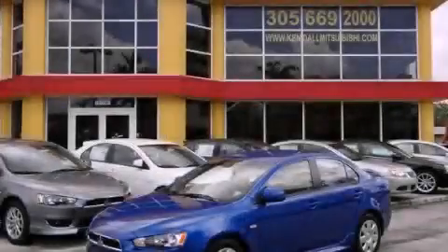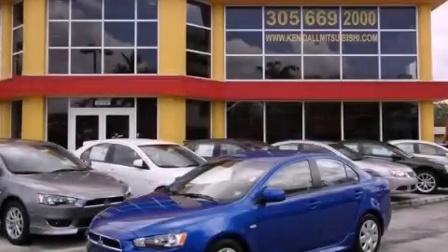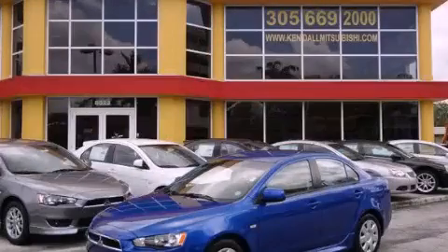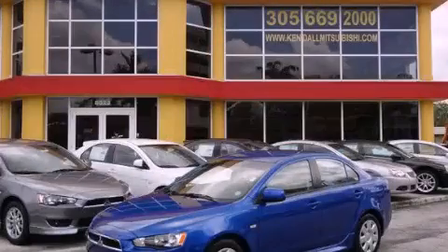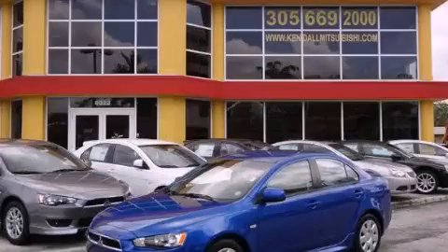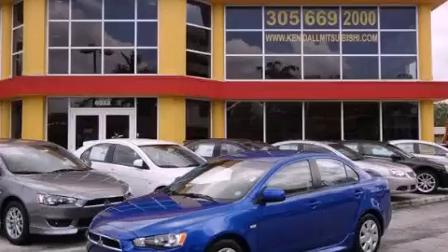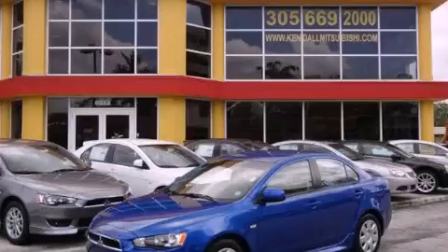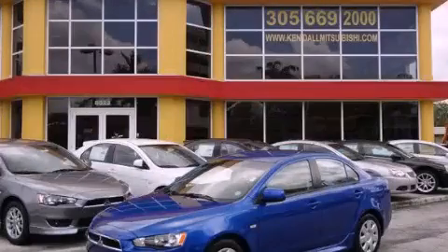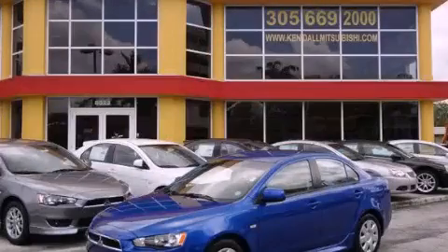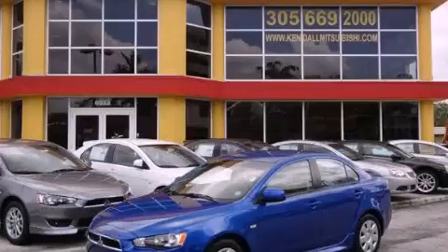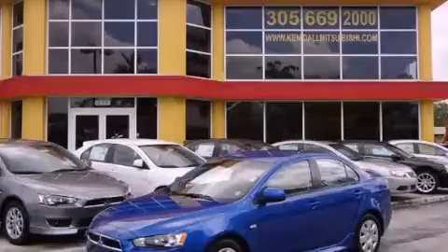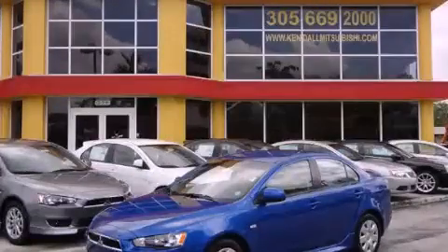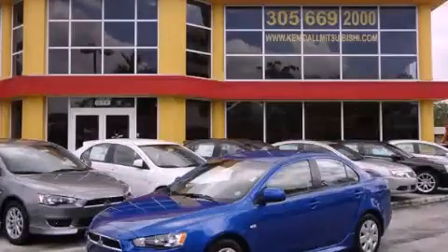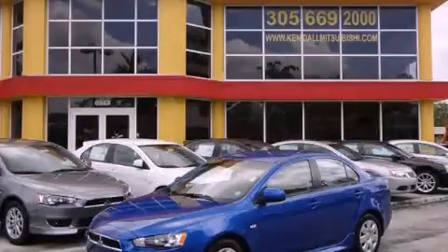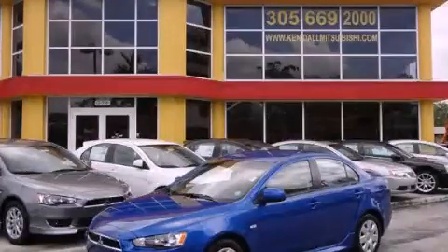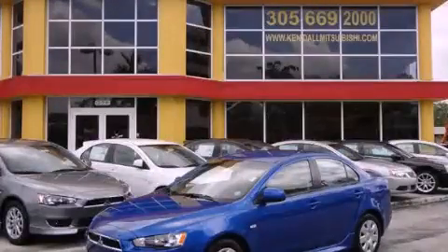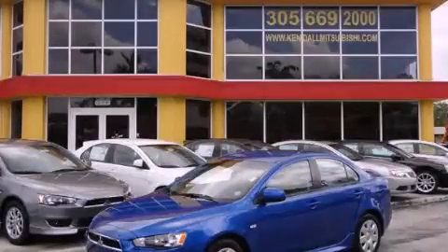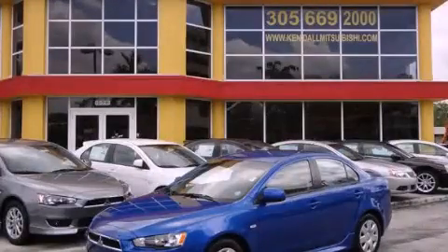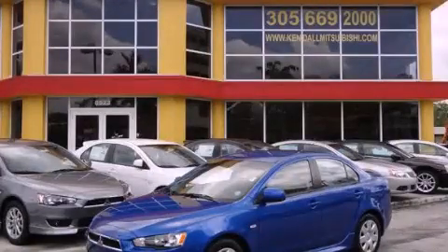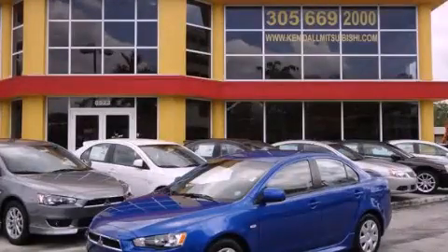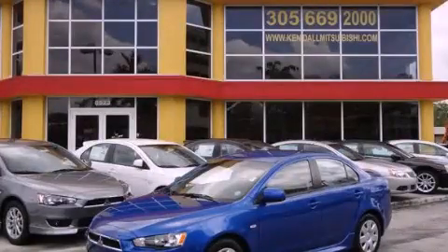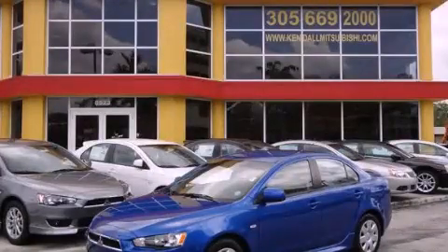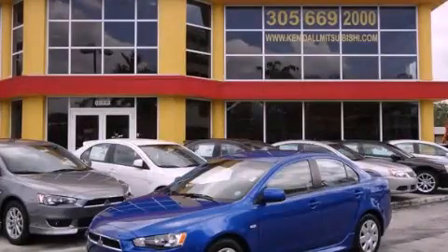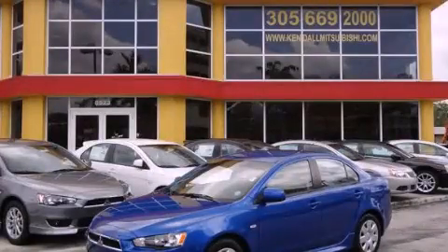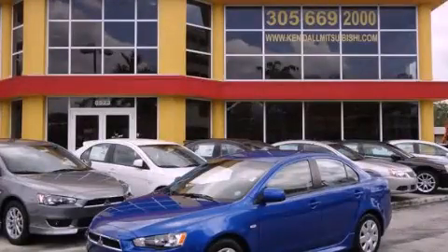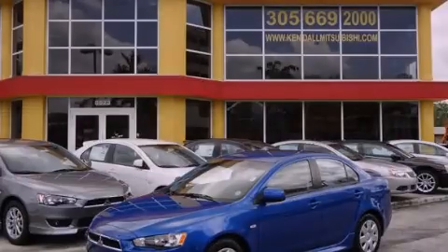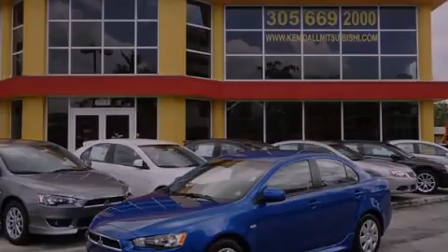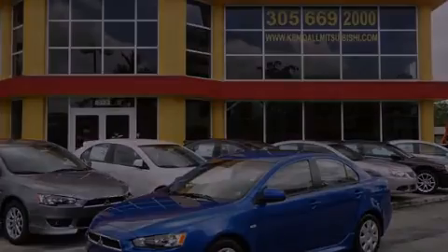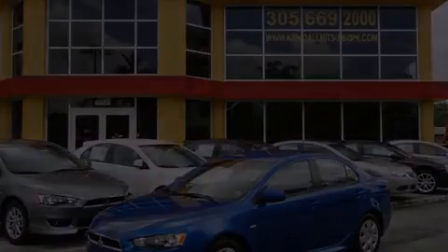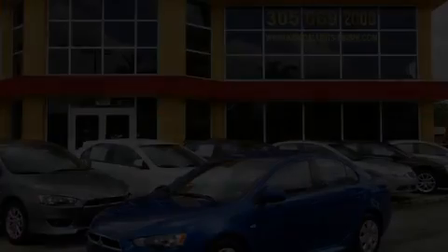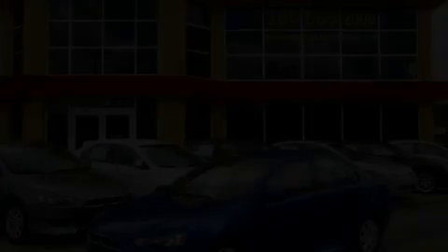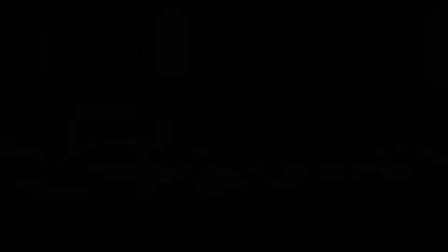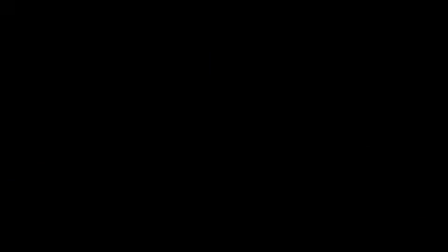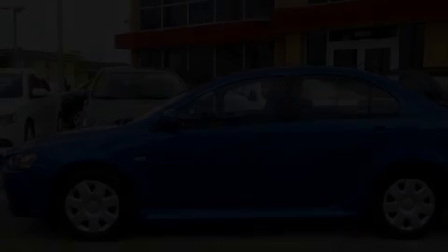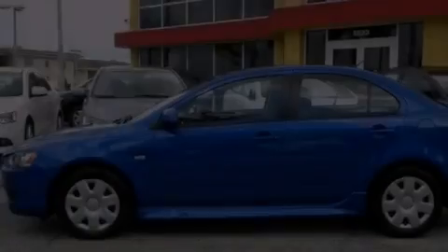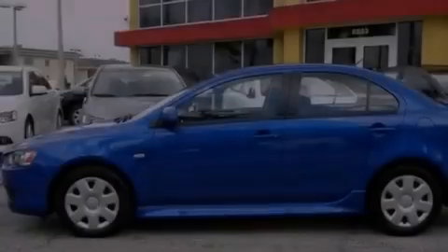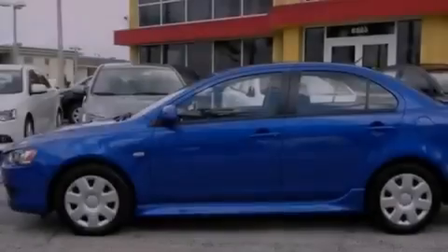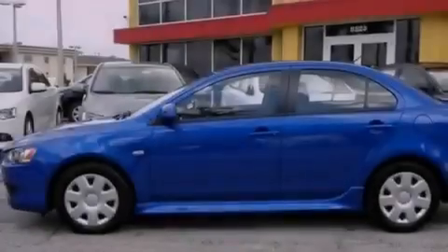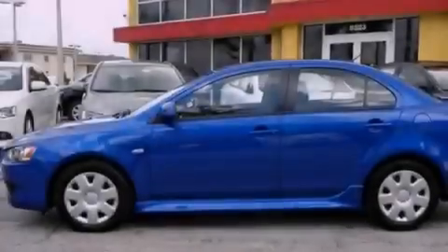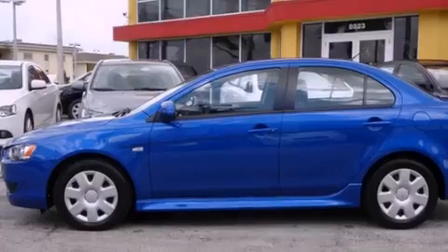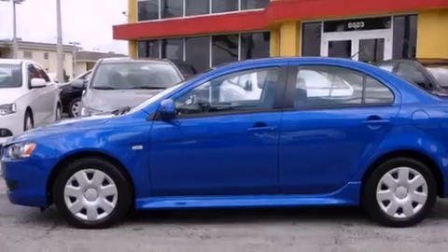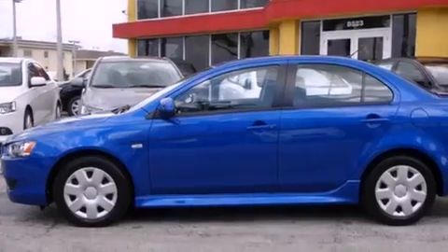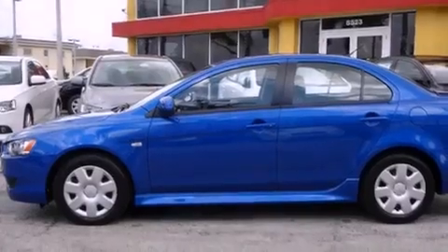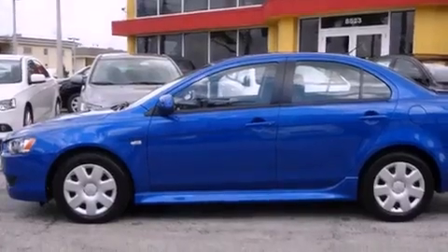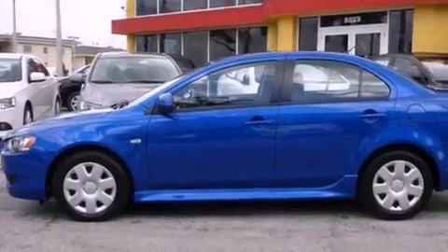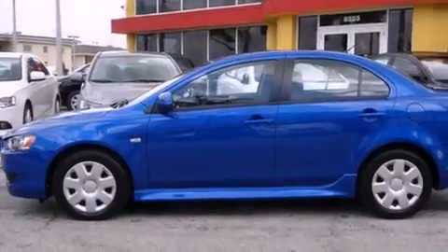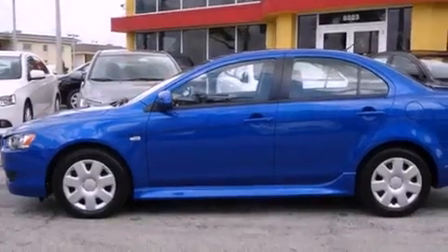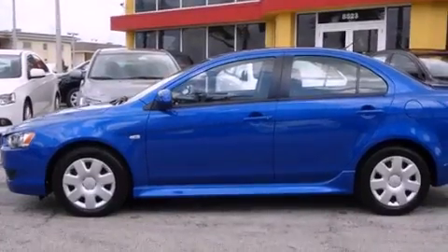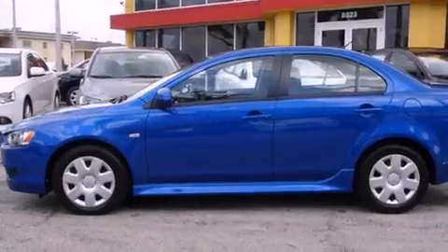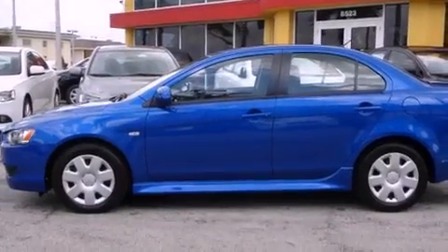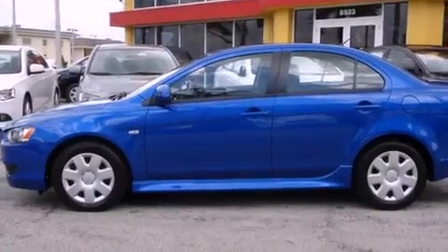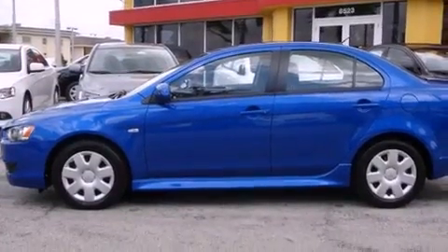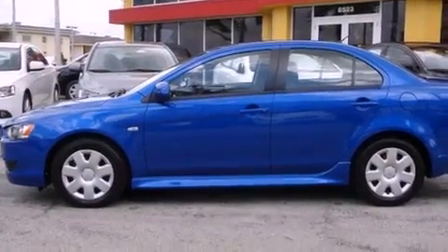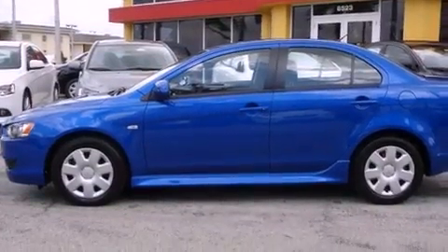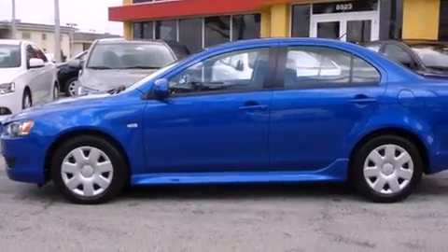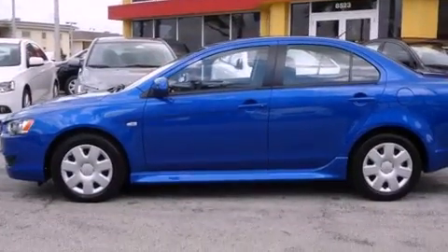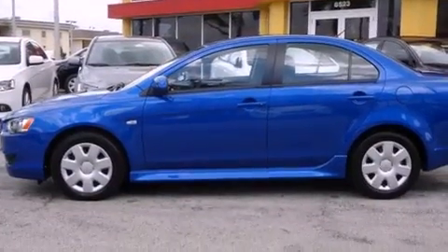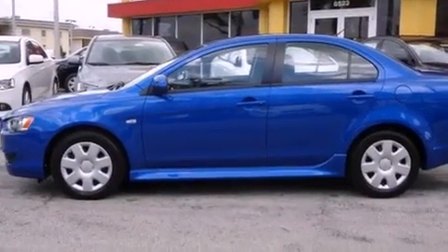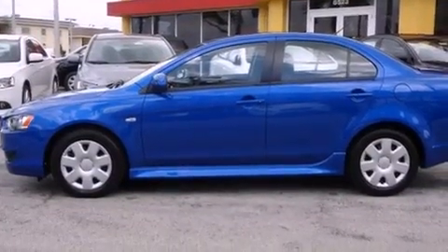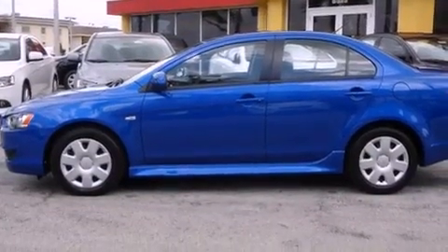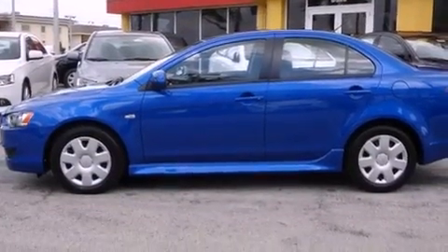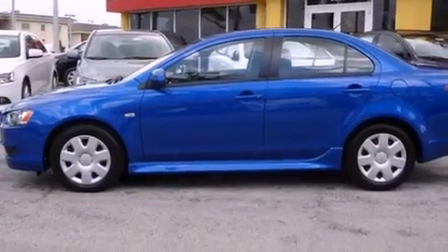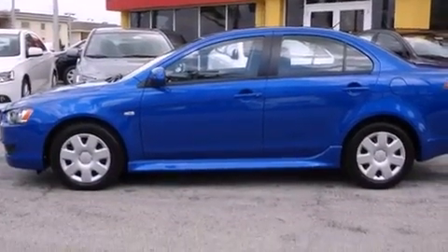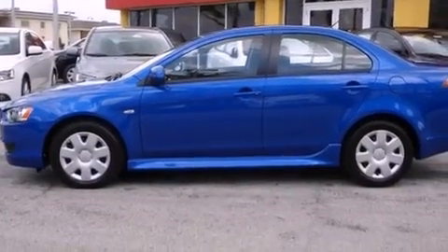This is a 2011 Mitsubishi Lancer. It features a four-cylinder engine and a continuous variable transmission.